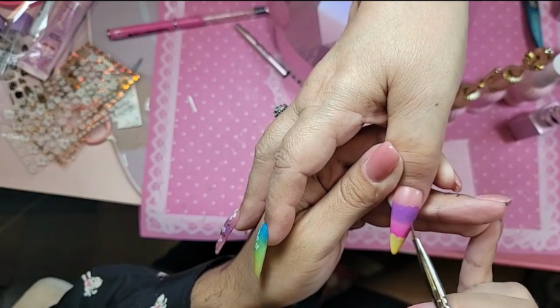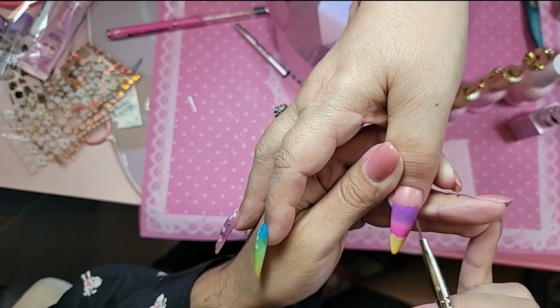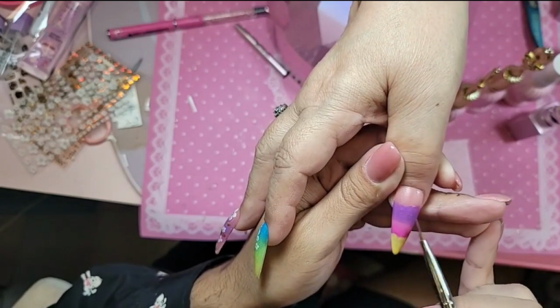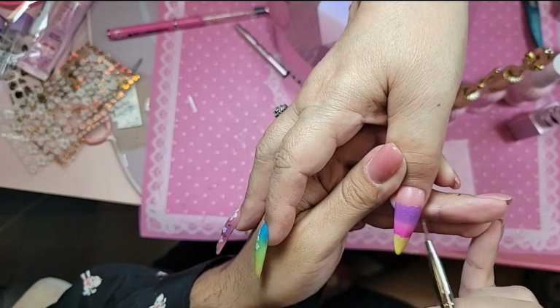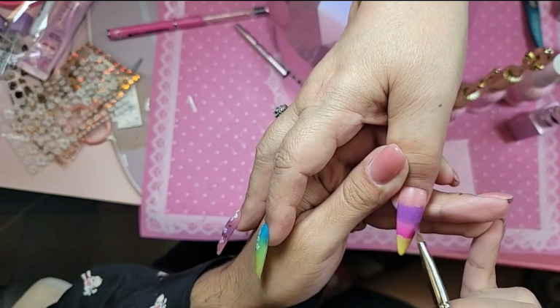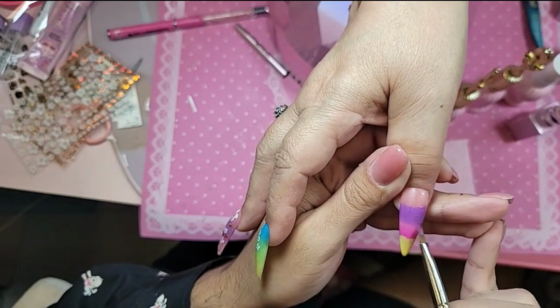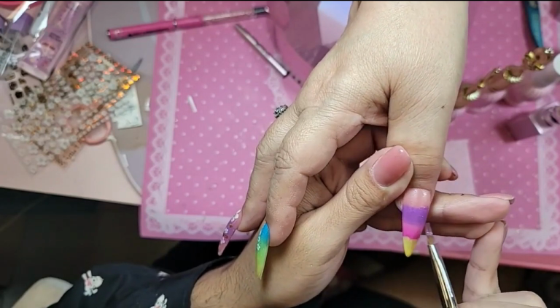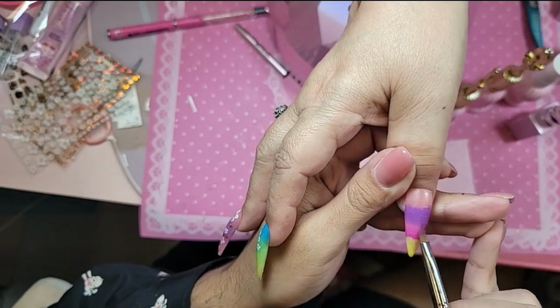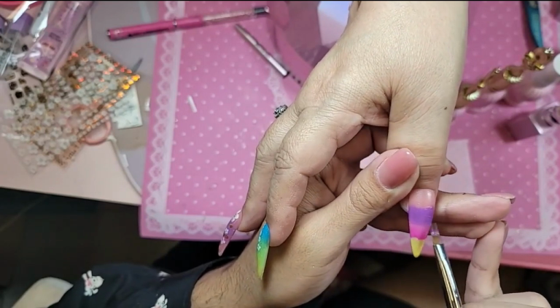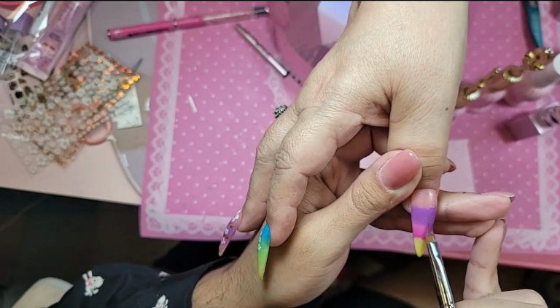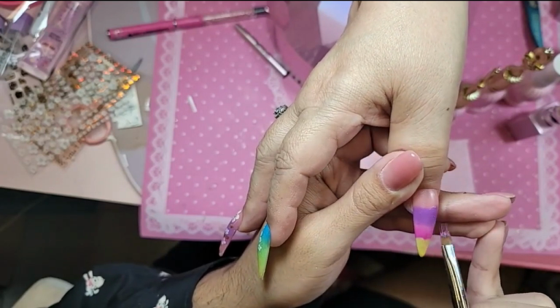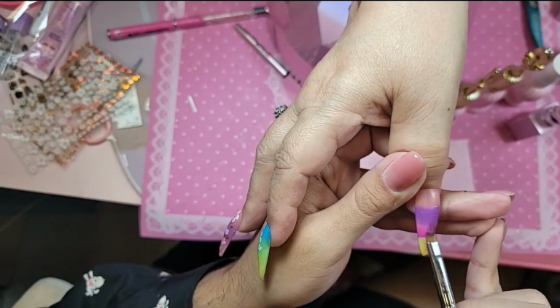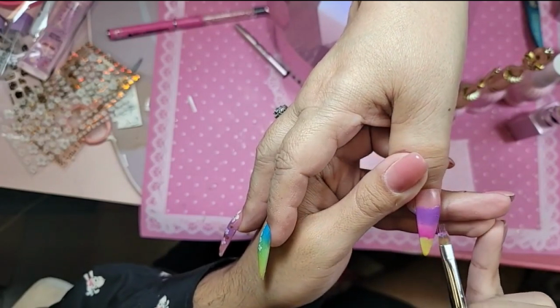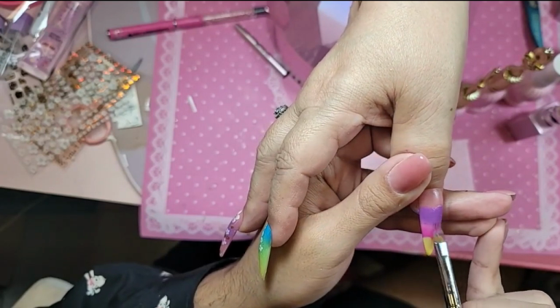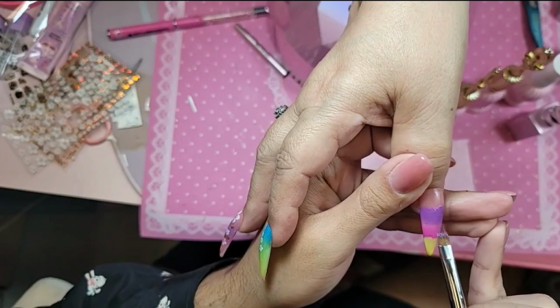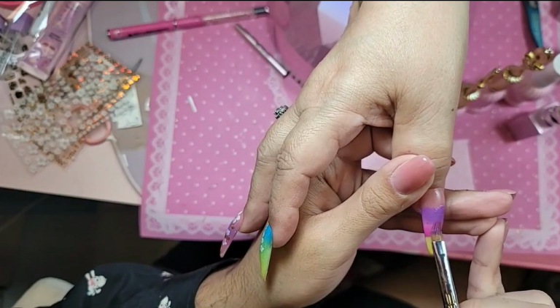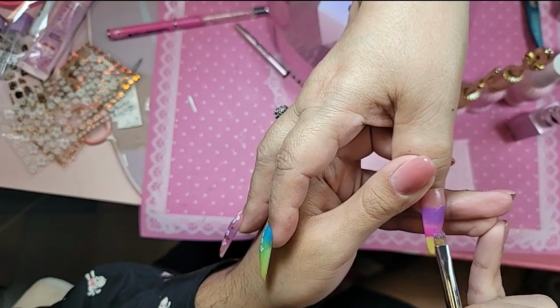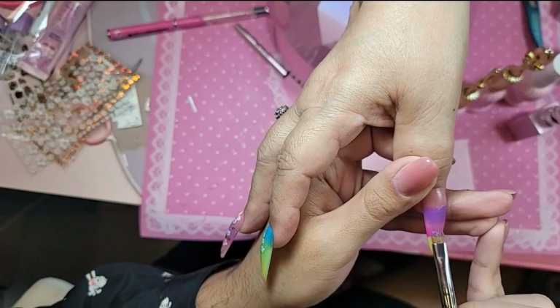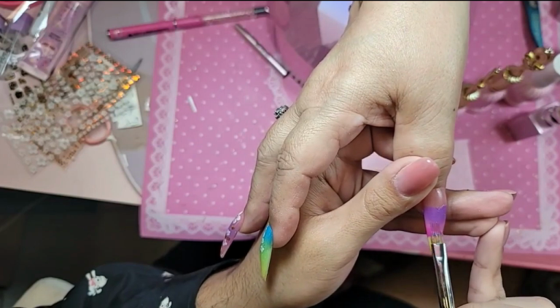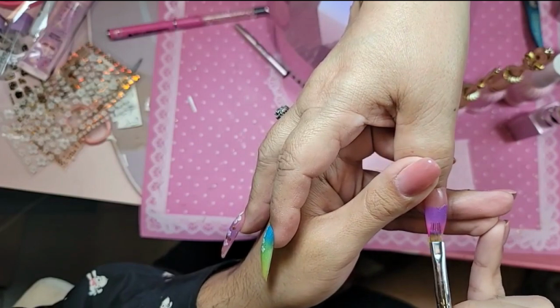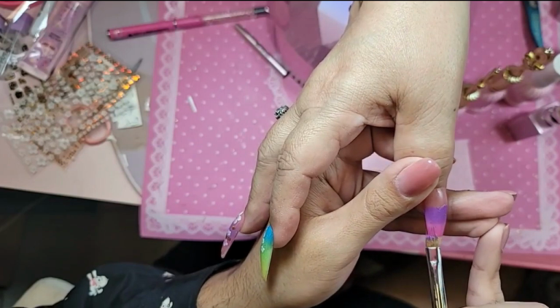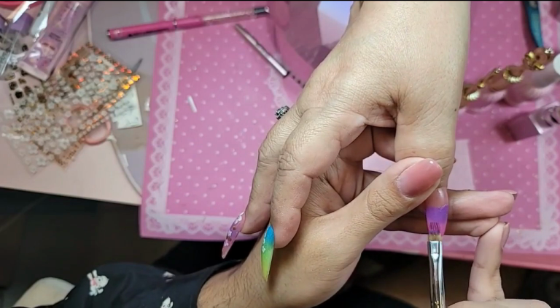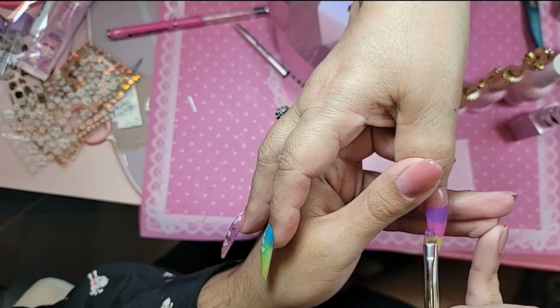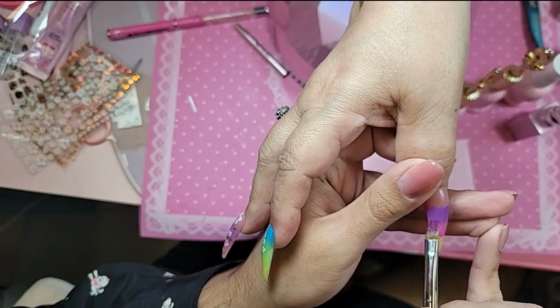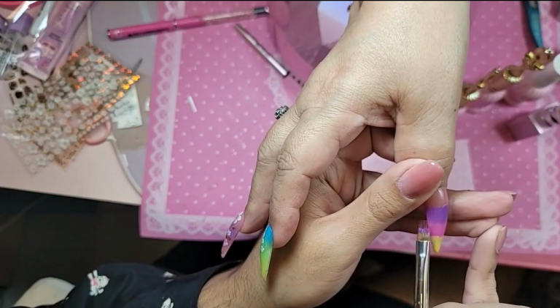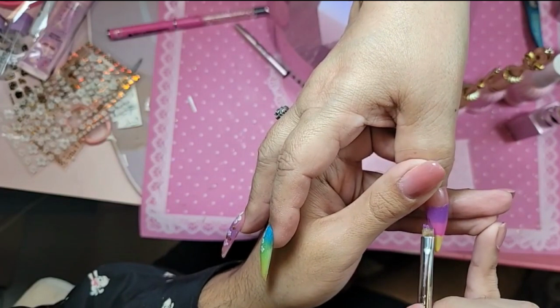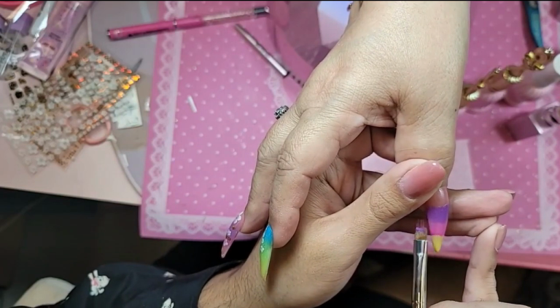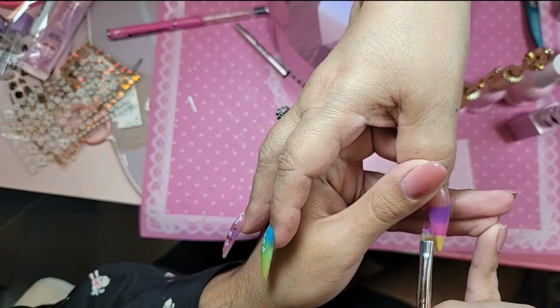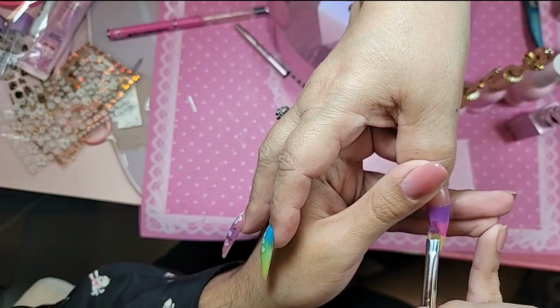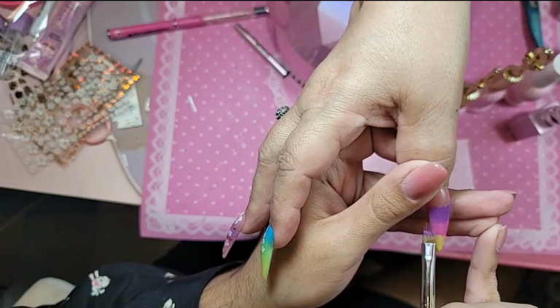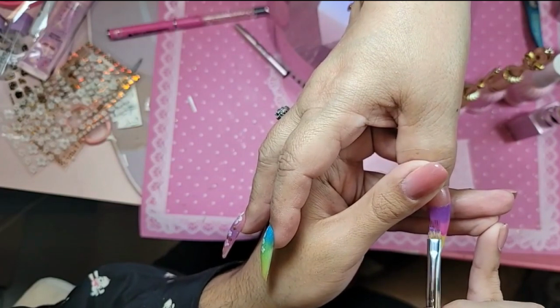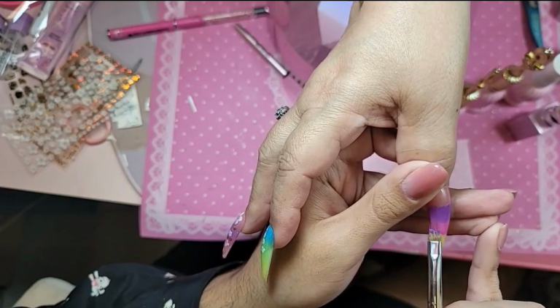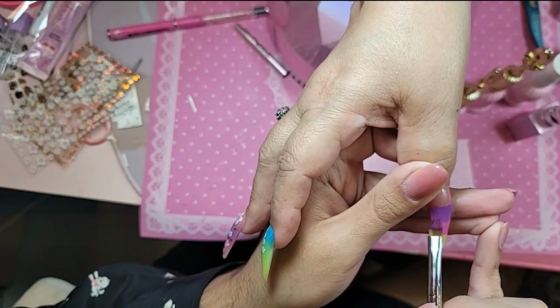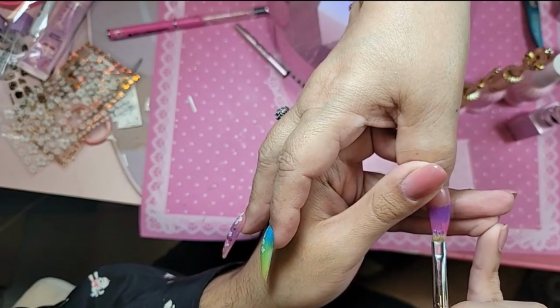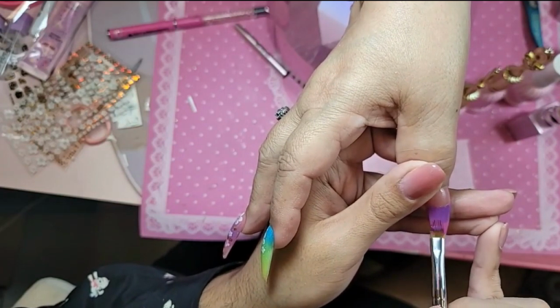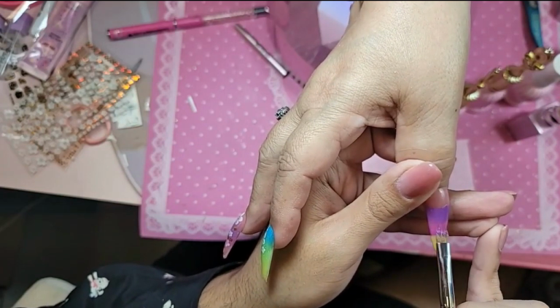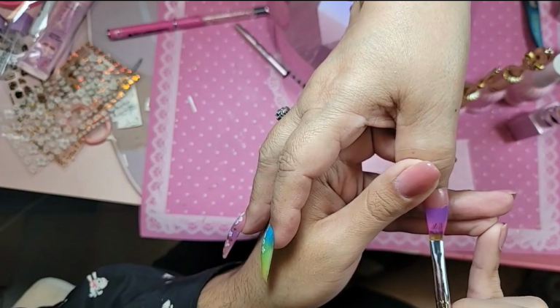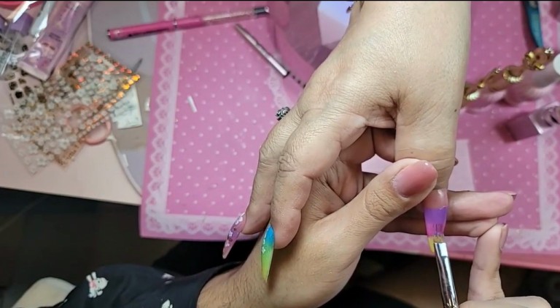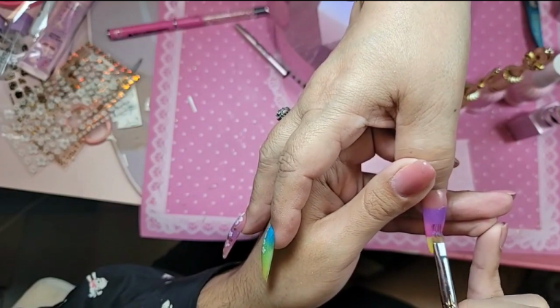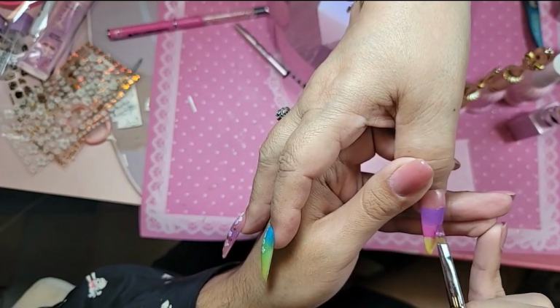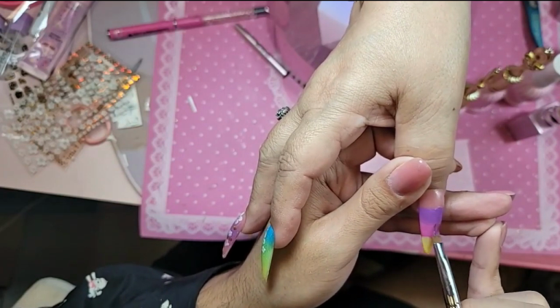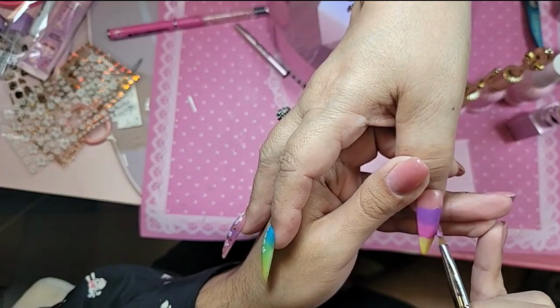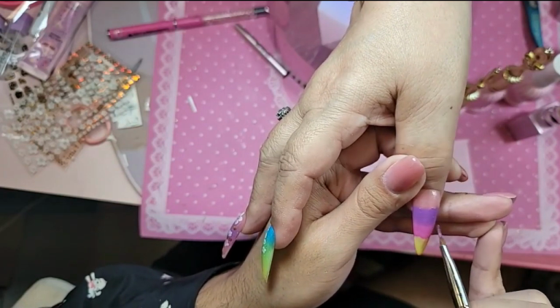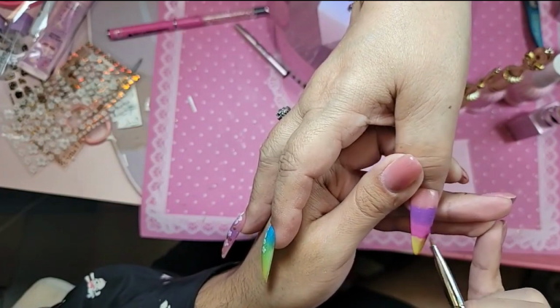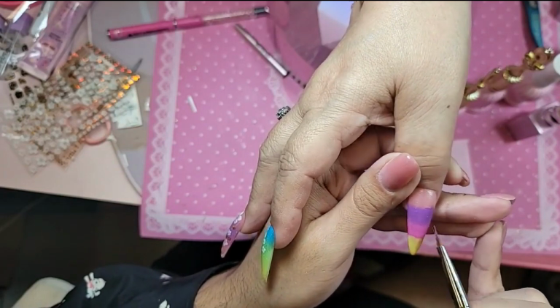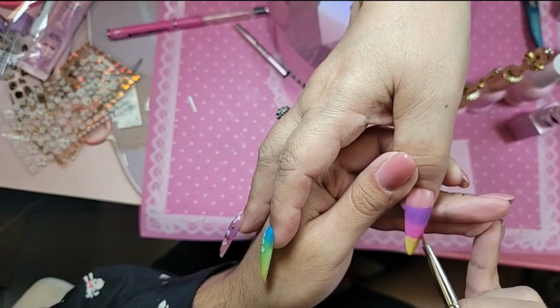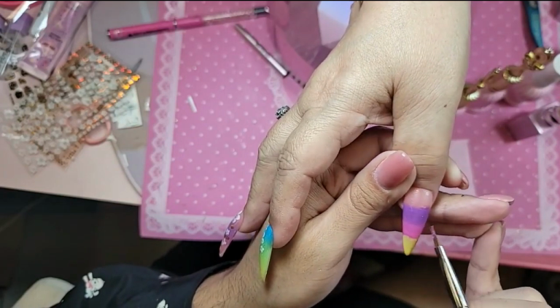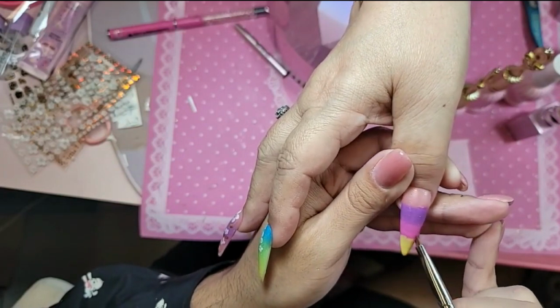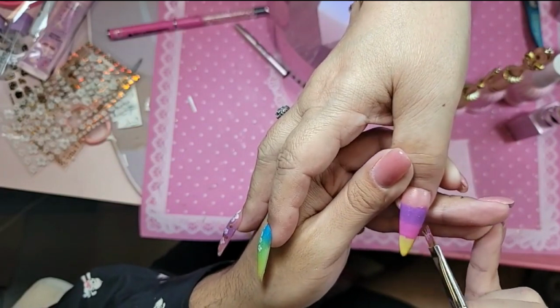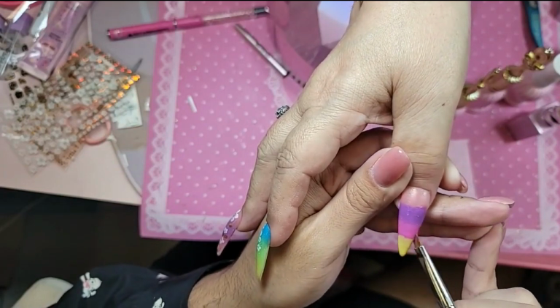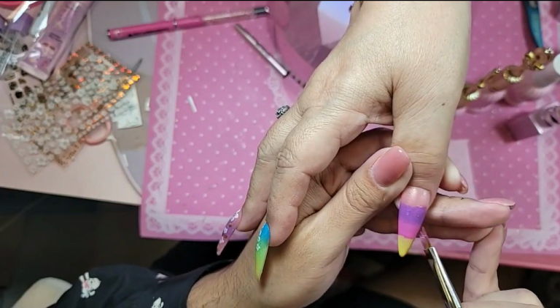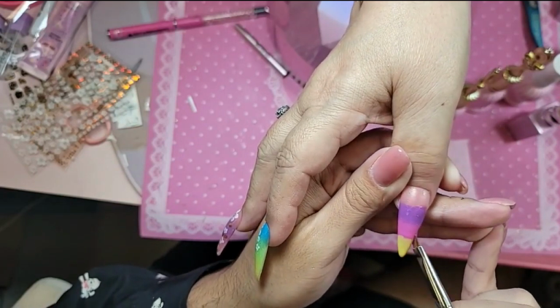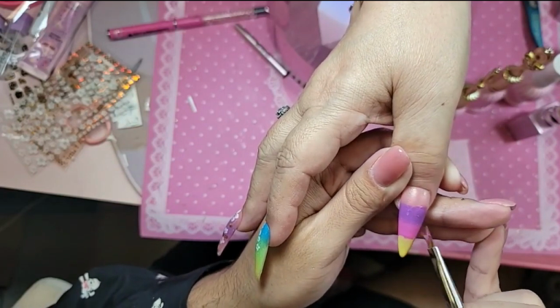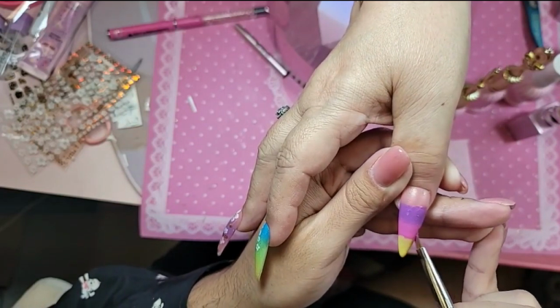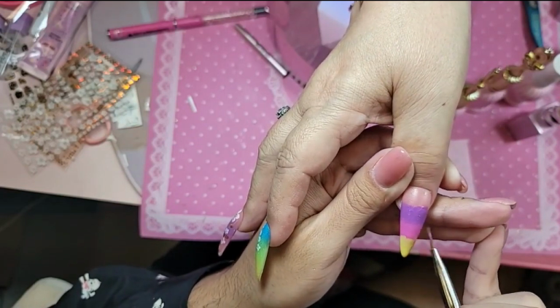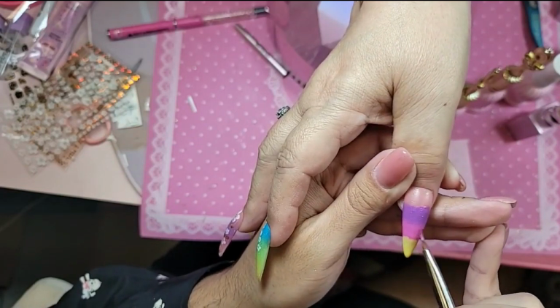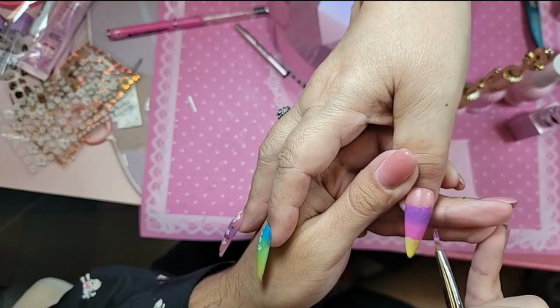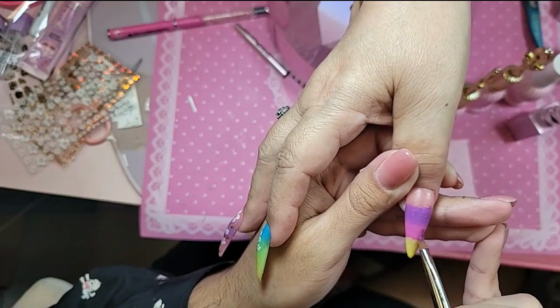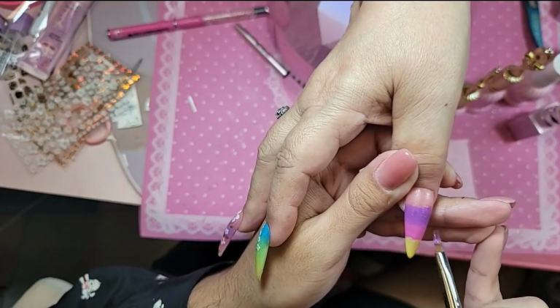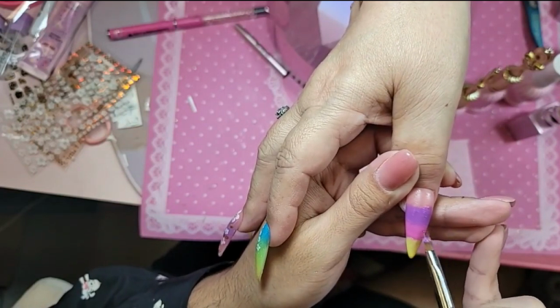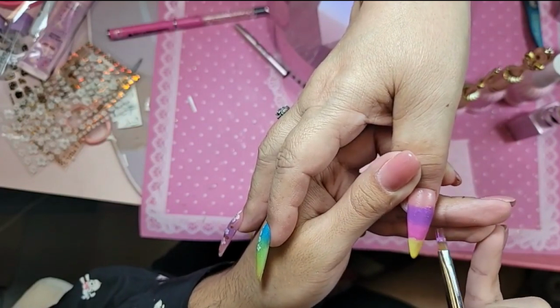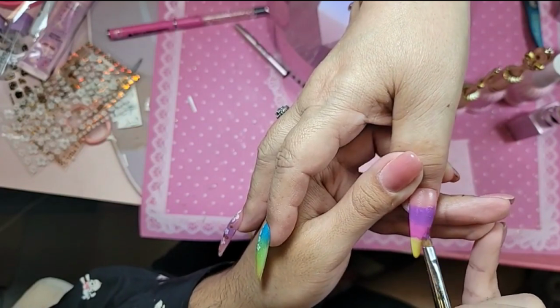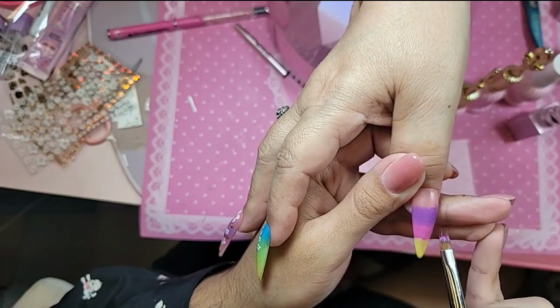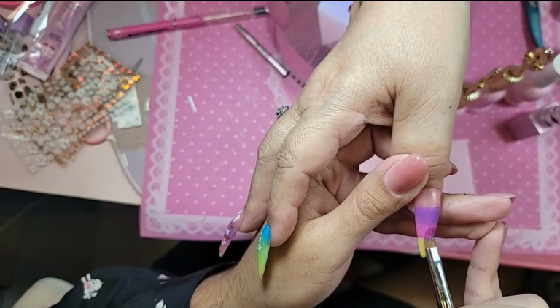It looks like a sunset. It really does look like a sunset — a tropical wash, pretty much.